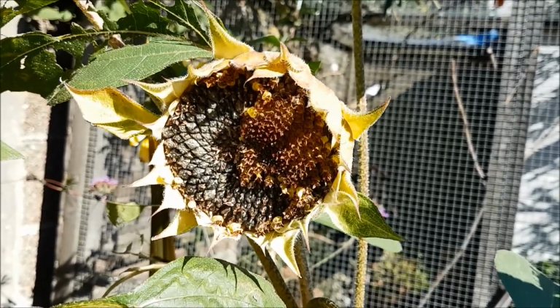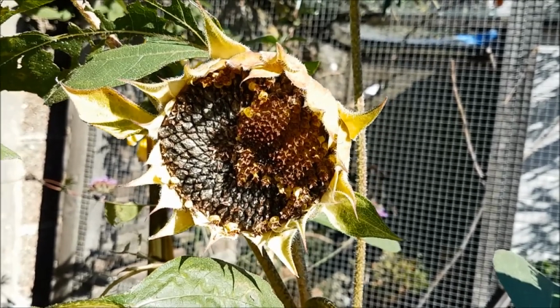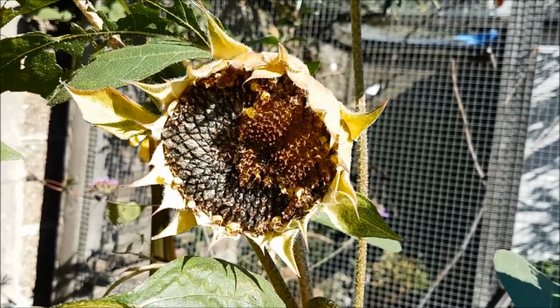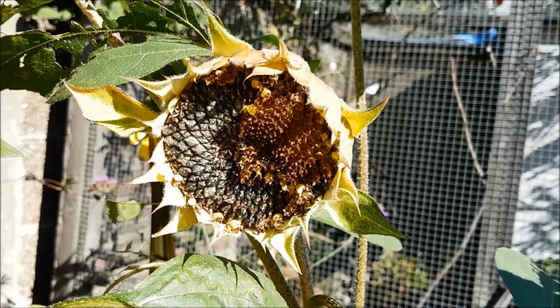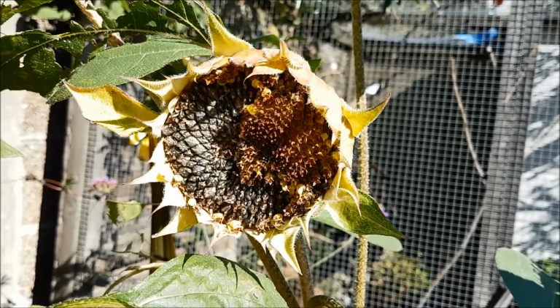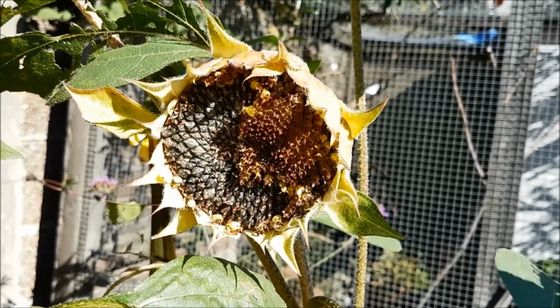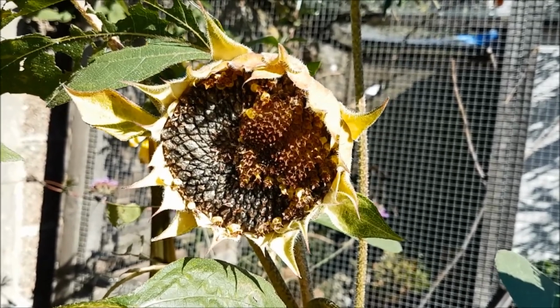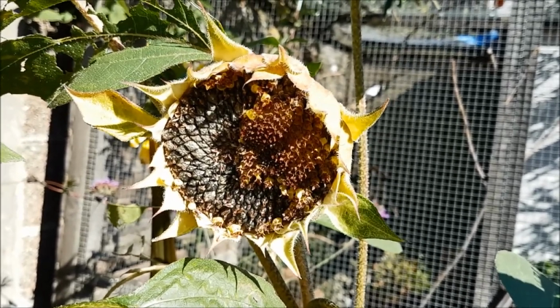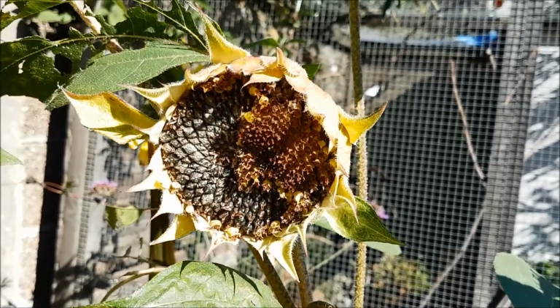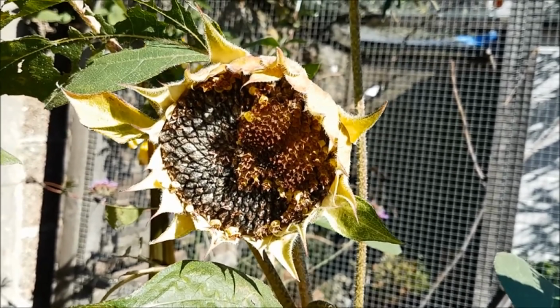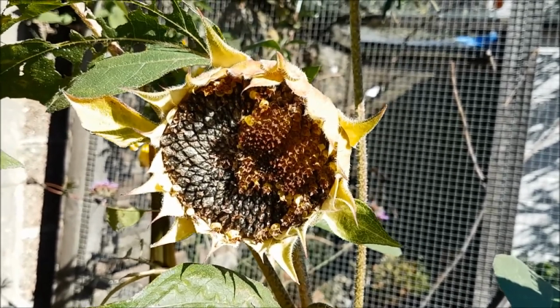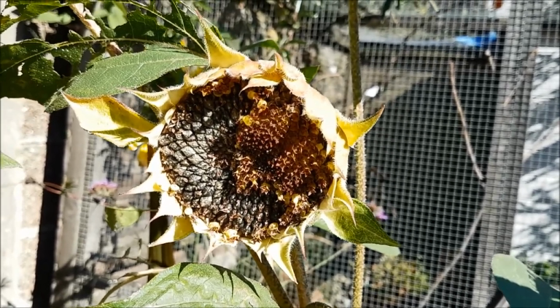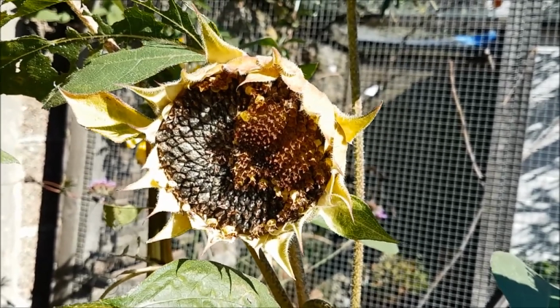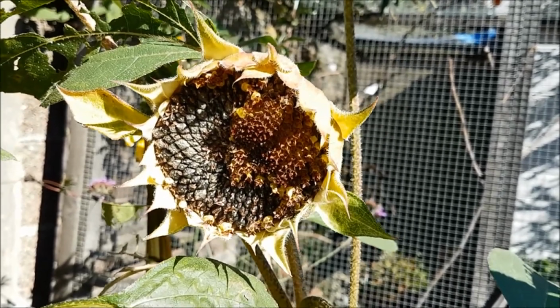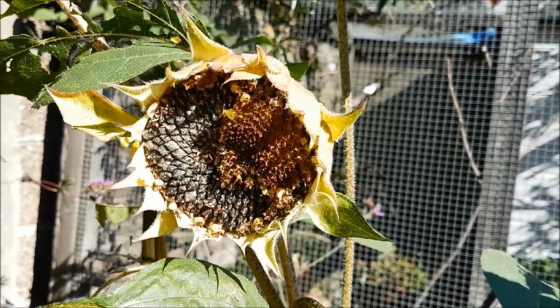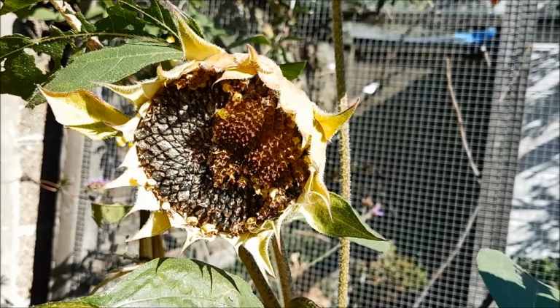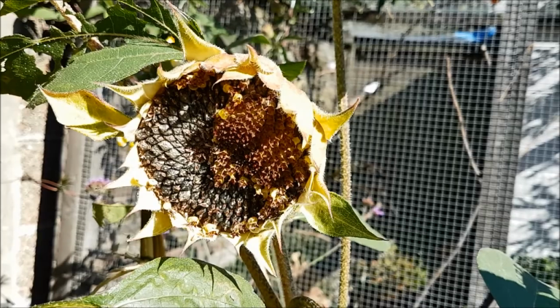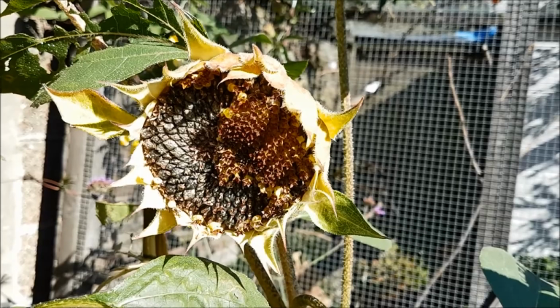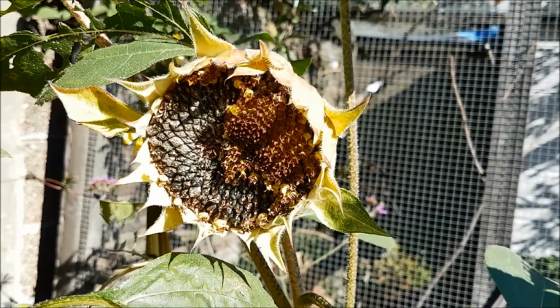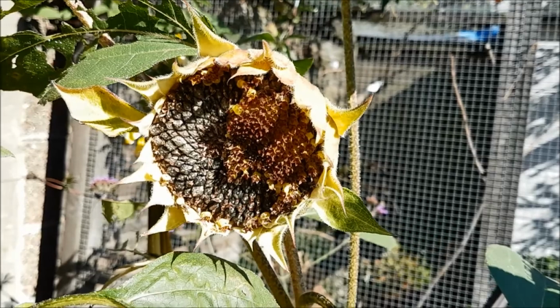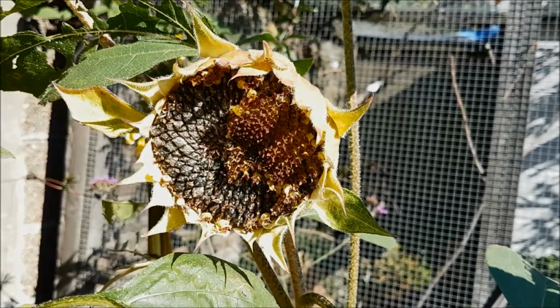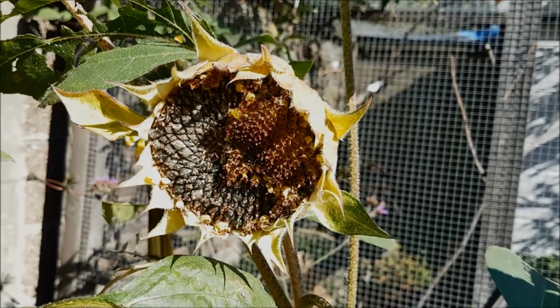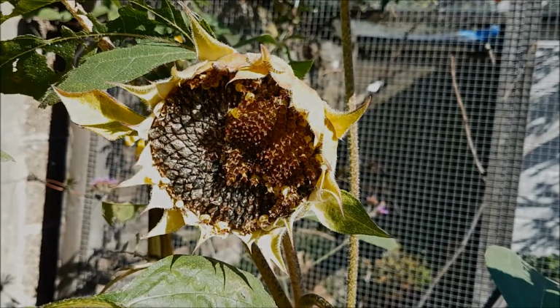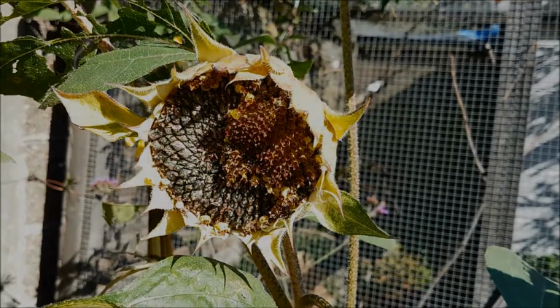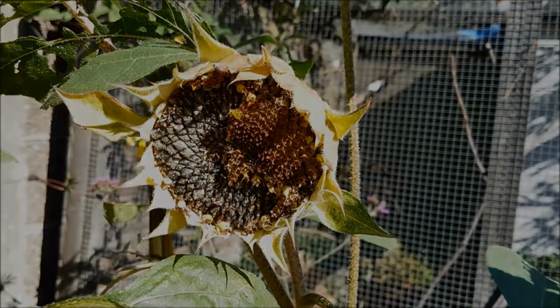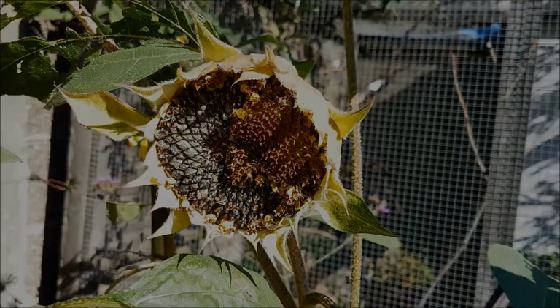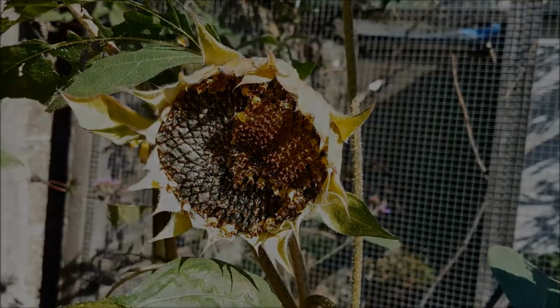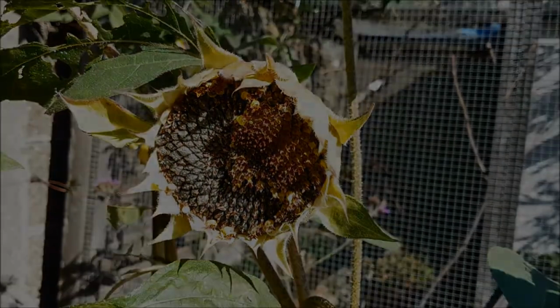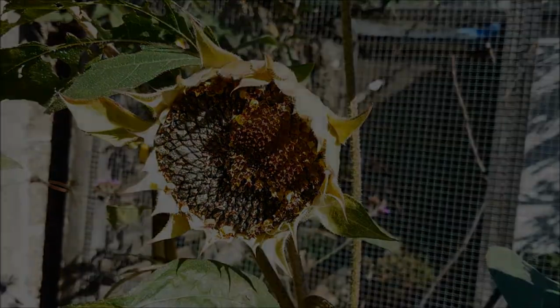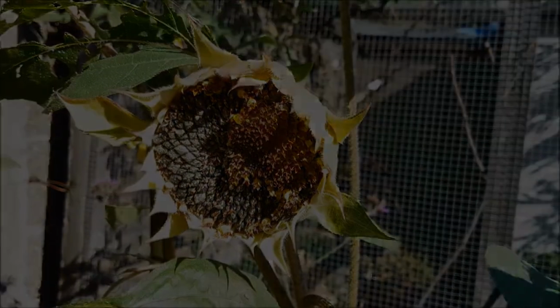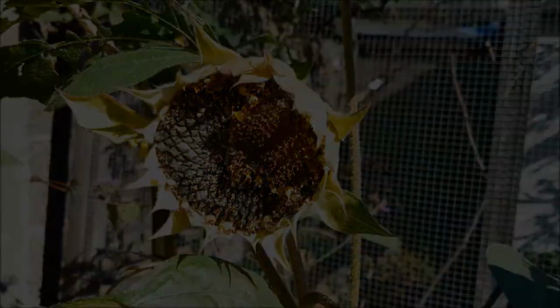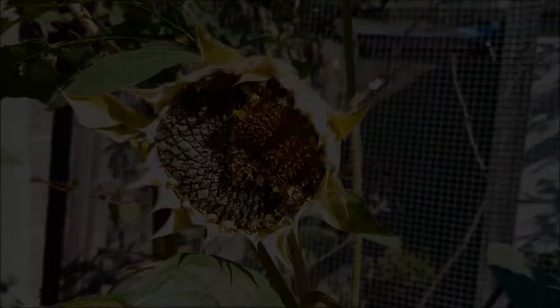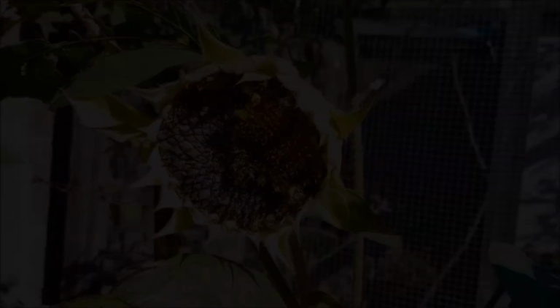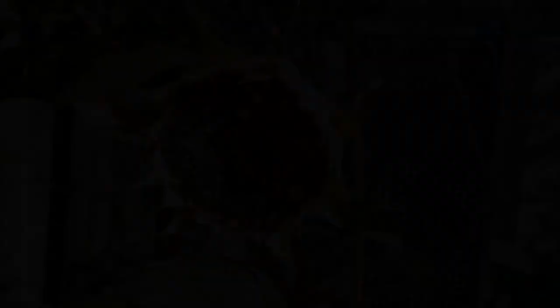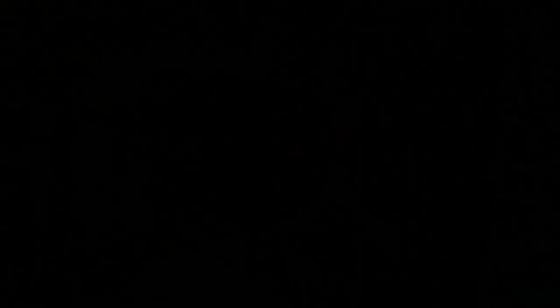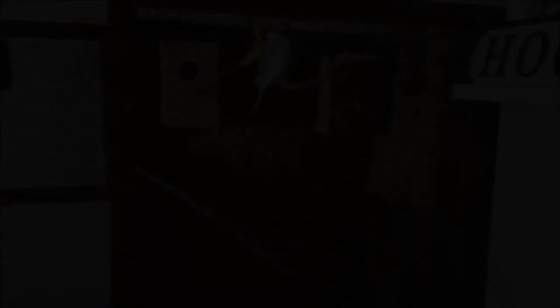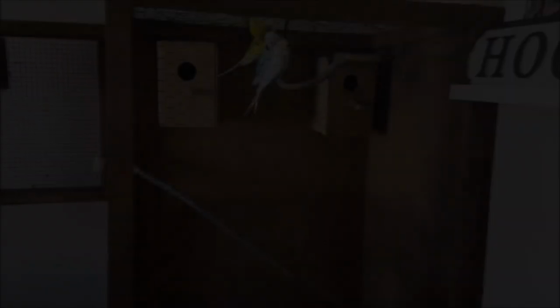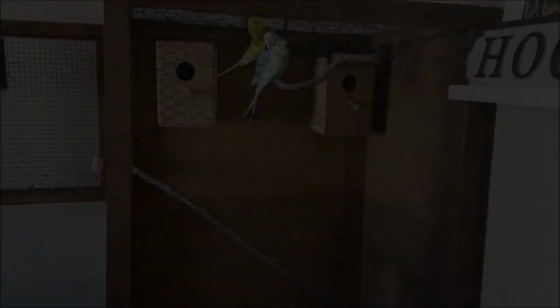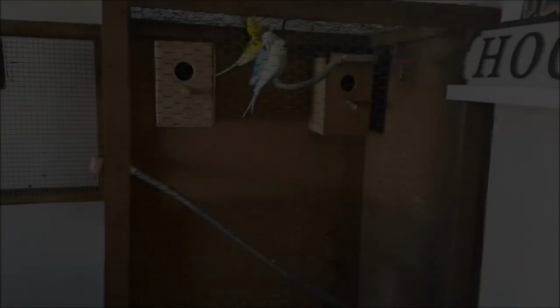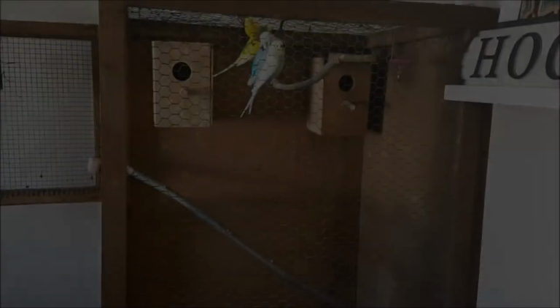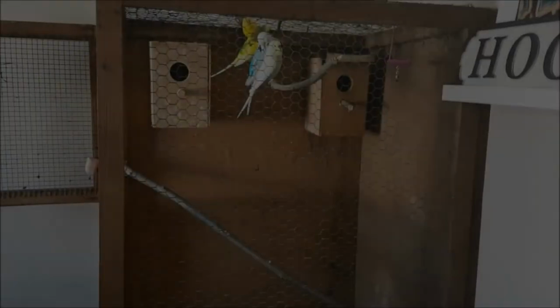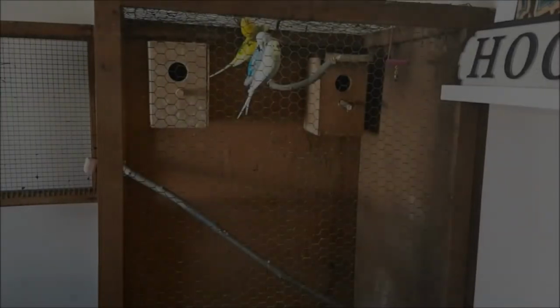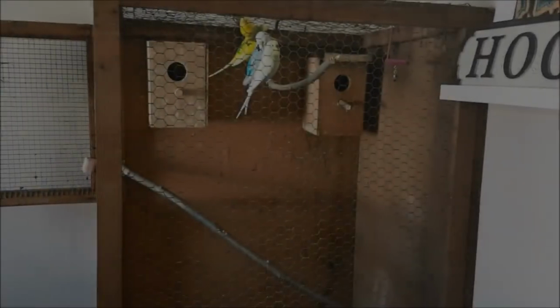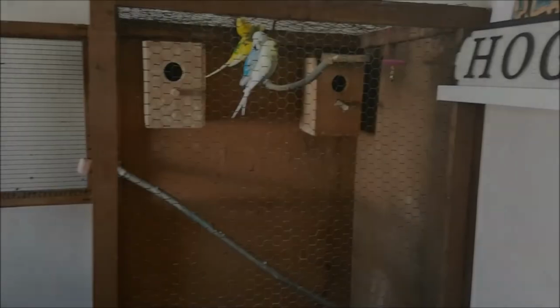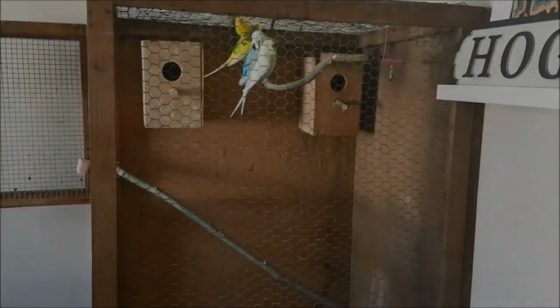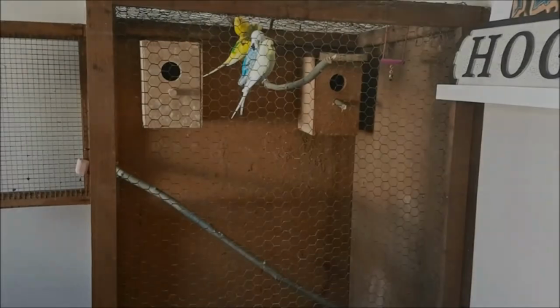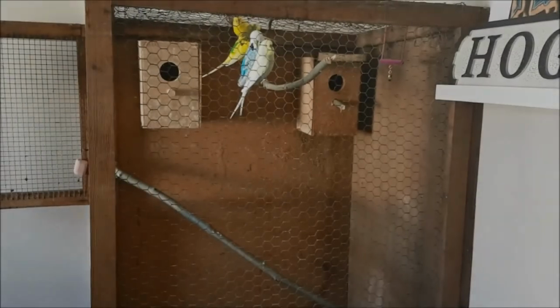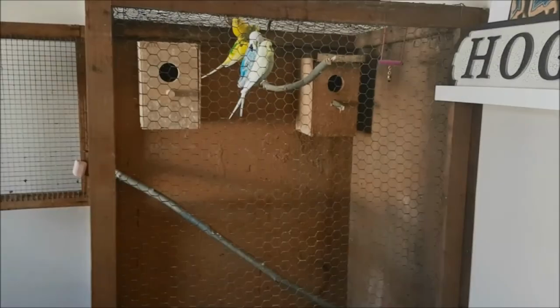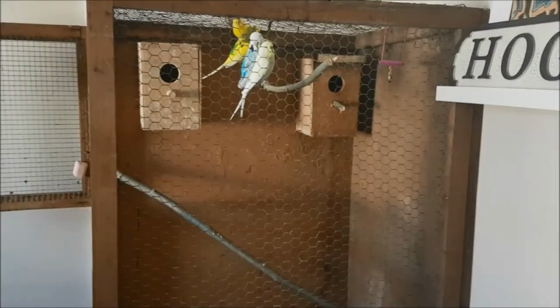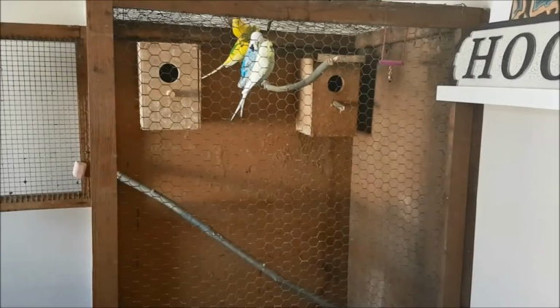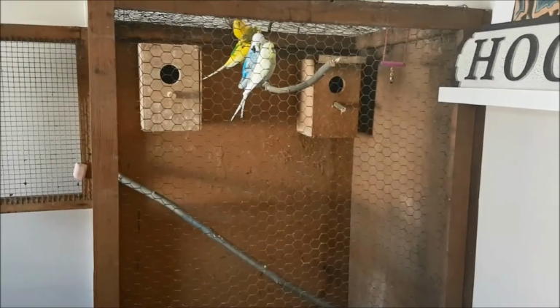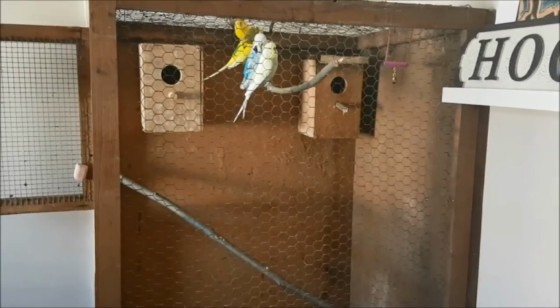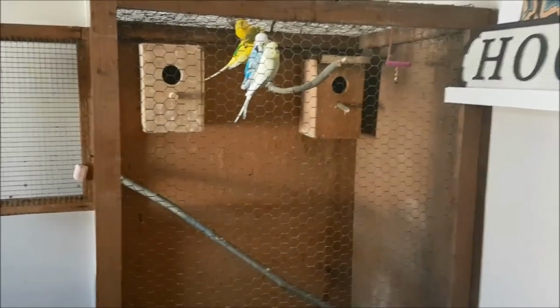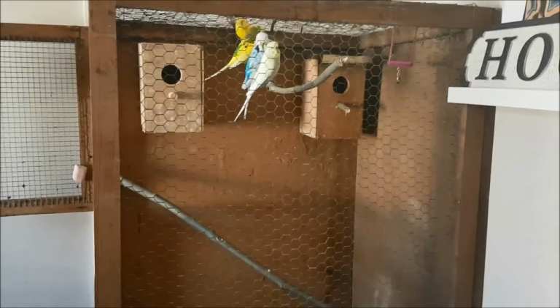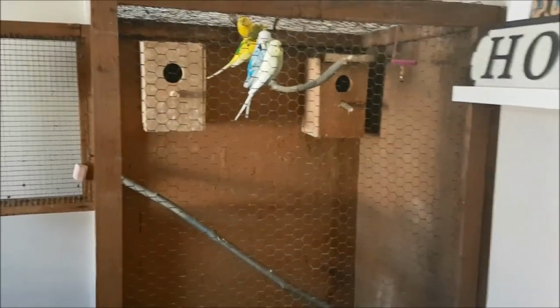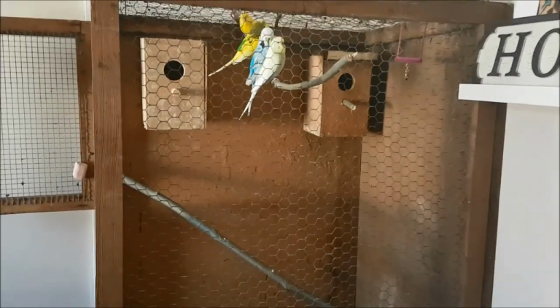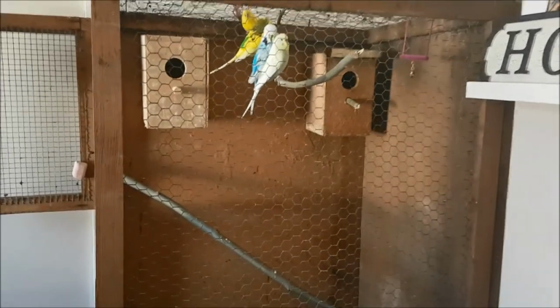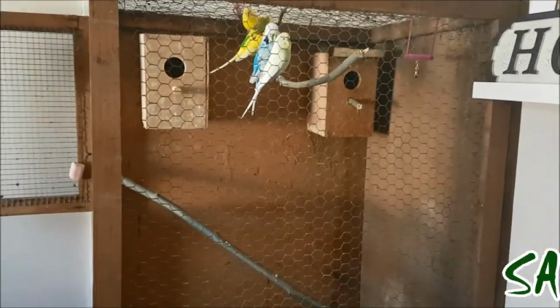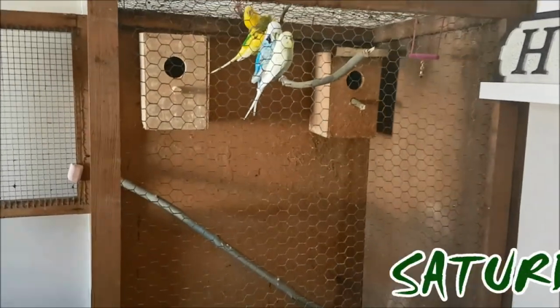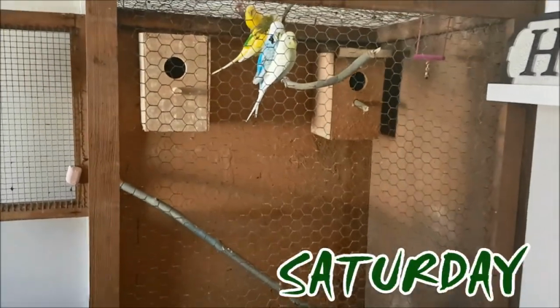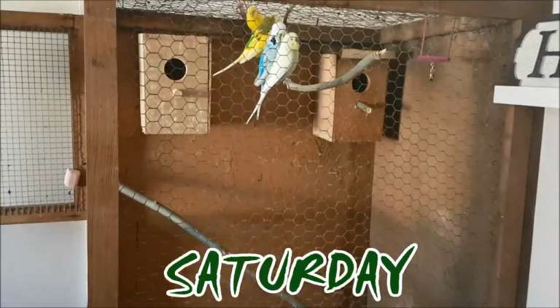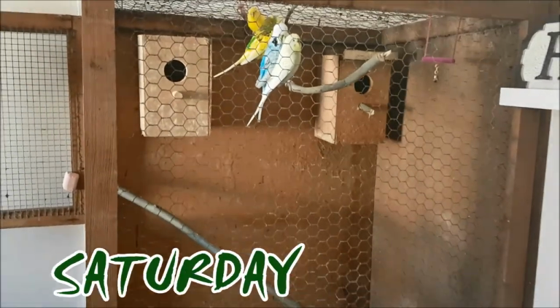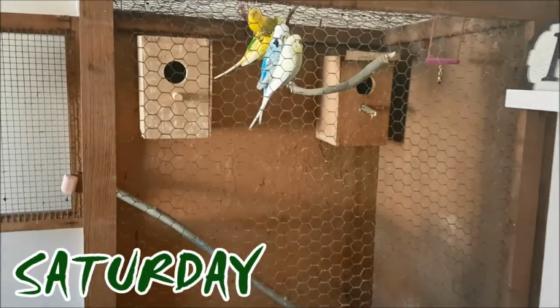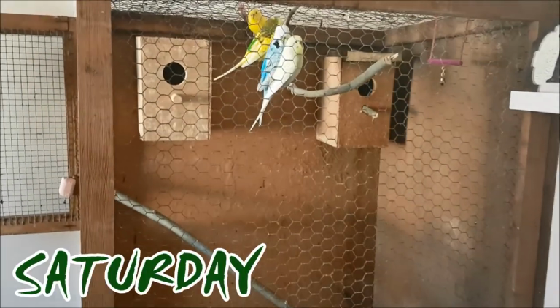Once you've cut off the flower, put it in a cool, dry place and allow it to really dry out. The flower itself will start to curl back on itself and then the seeds will start popping out. You can use them for your birds, for wild birds, feed them to yourself, try growing them as microgreens, or save them for next year and grow more sunflowers.